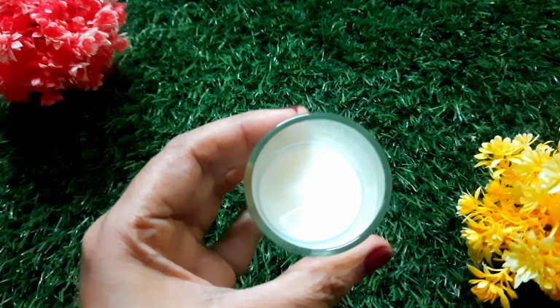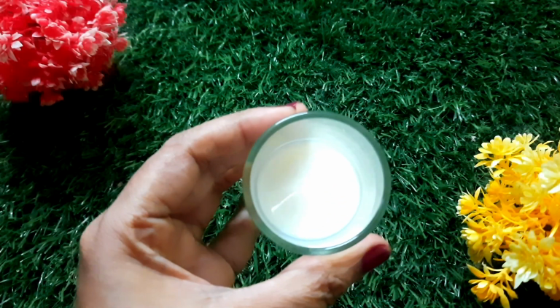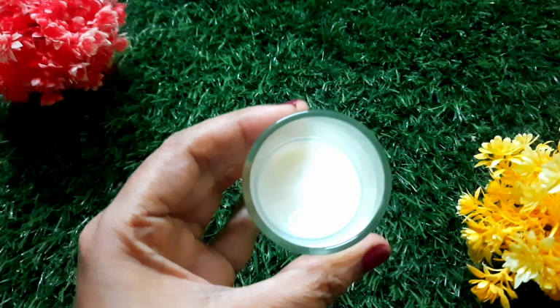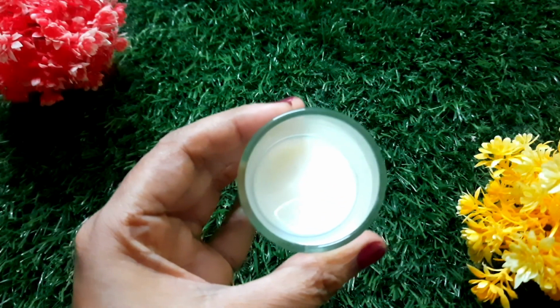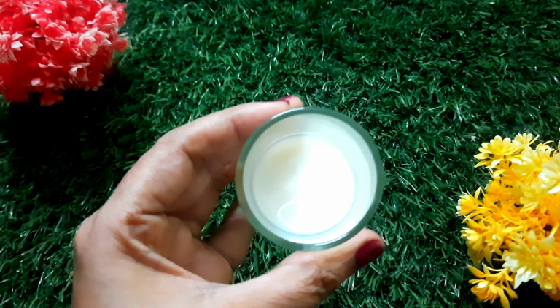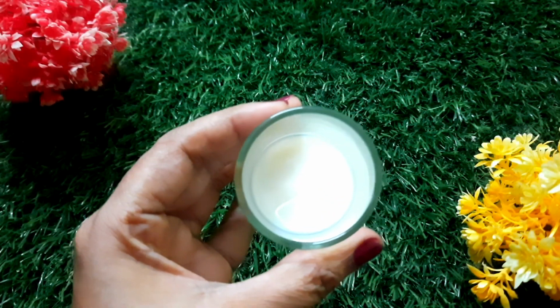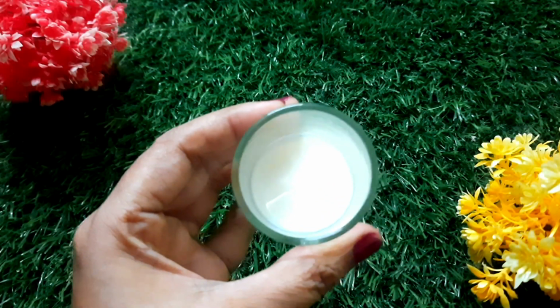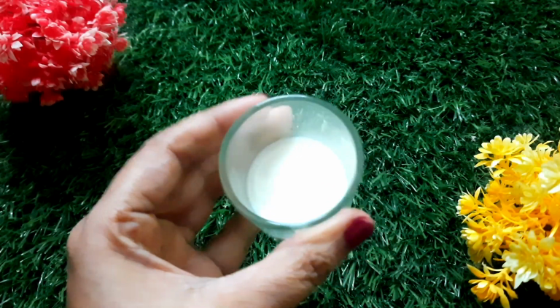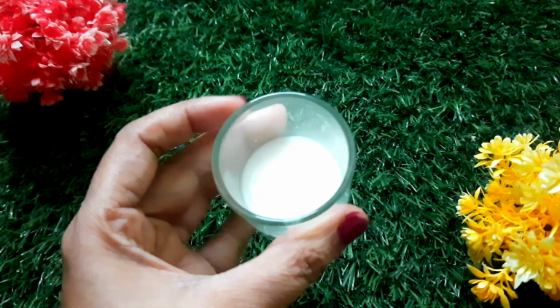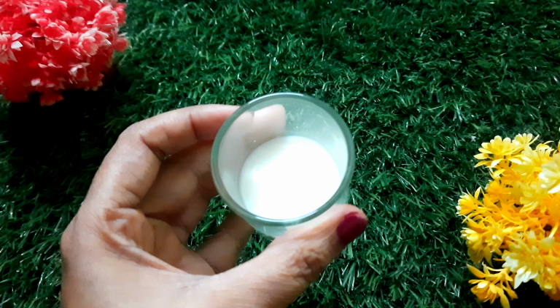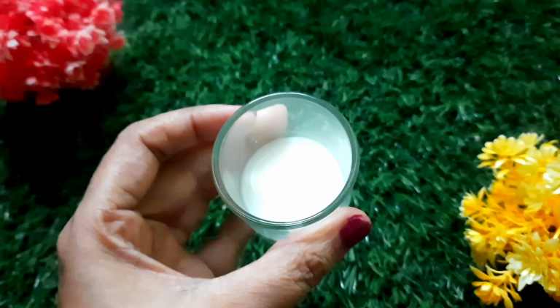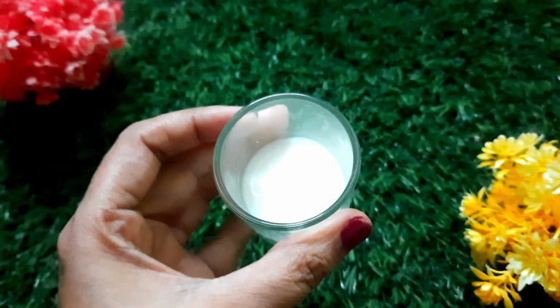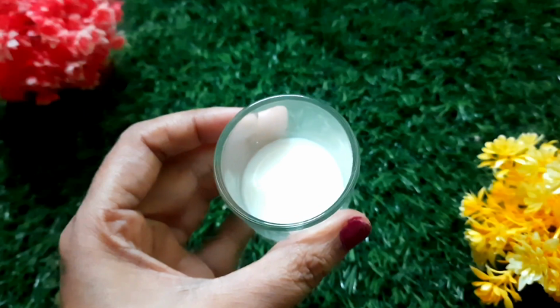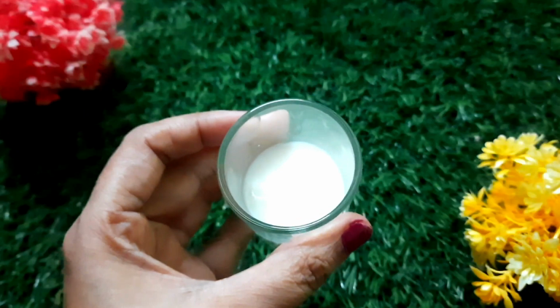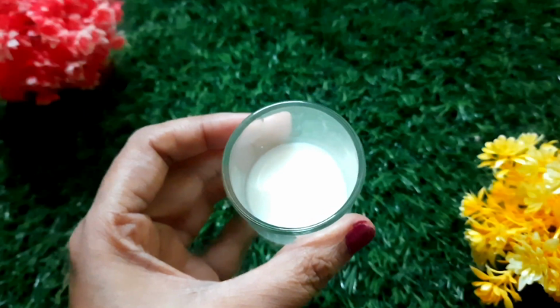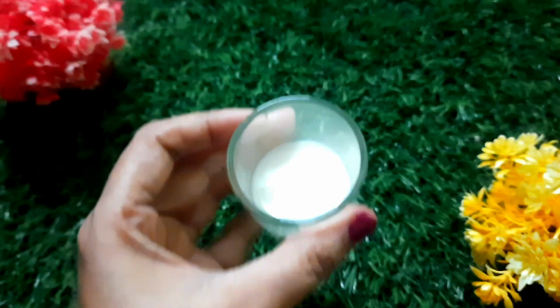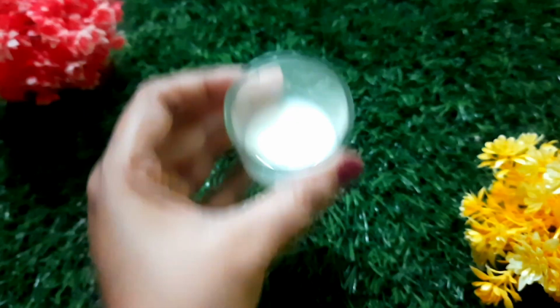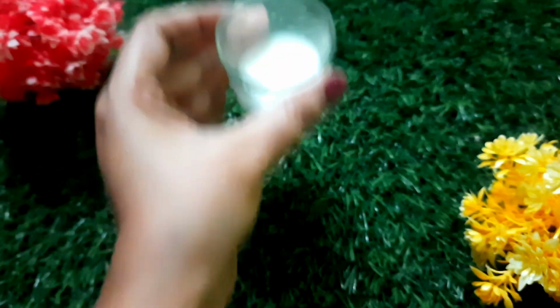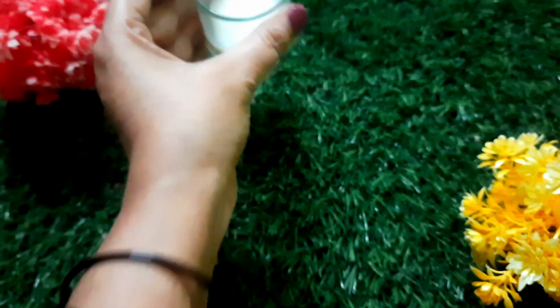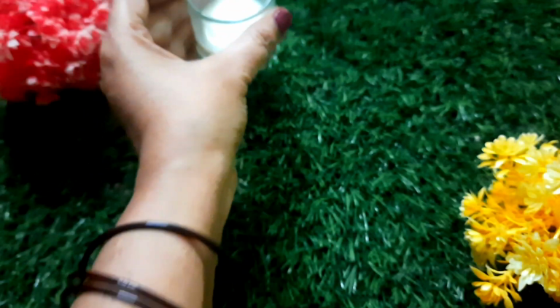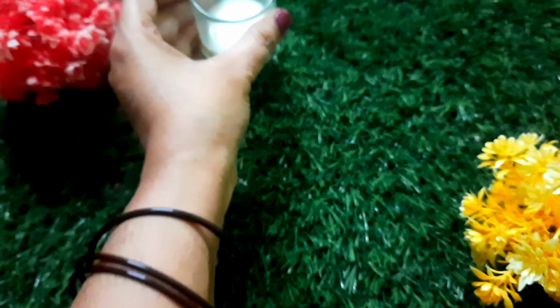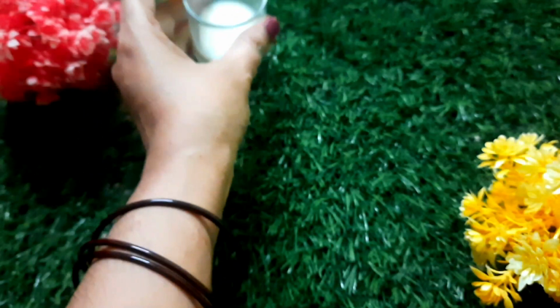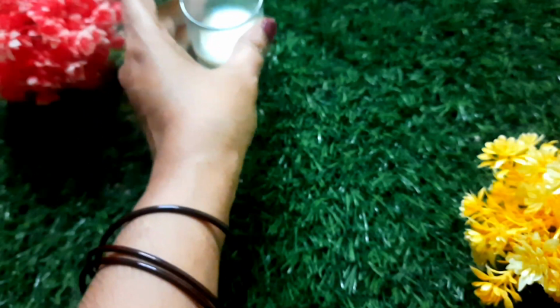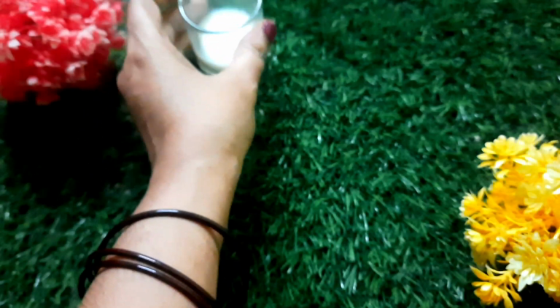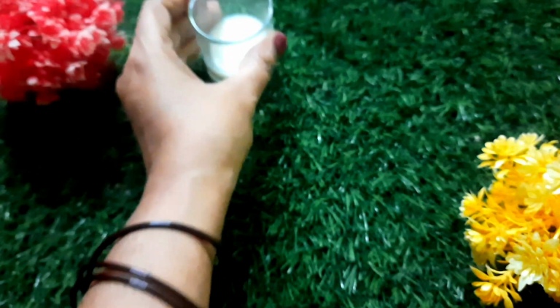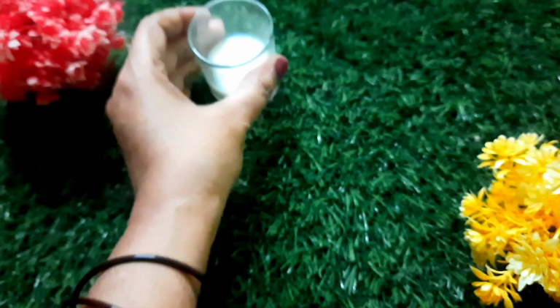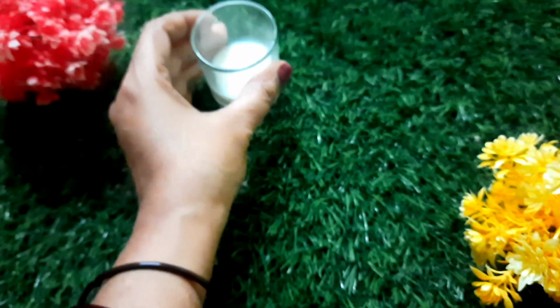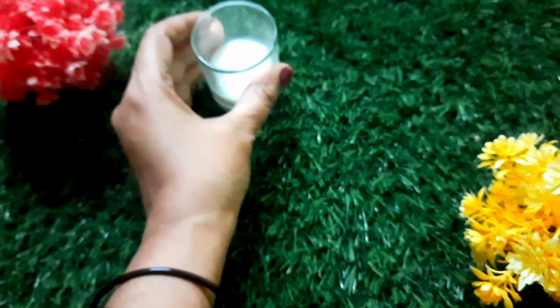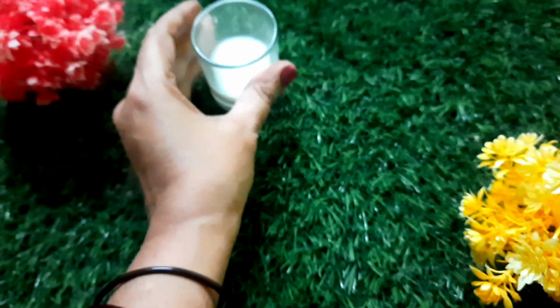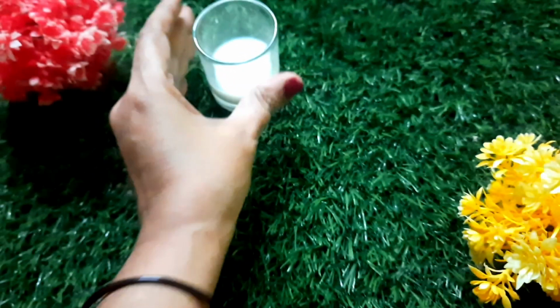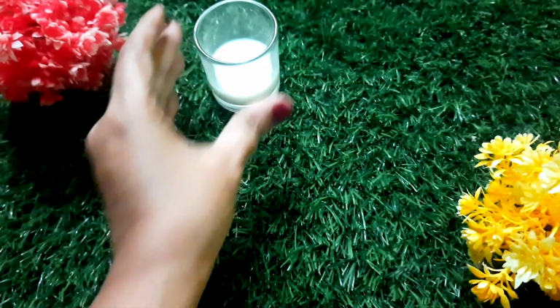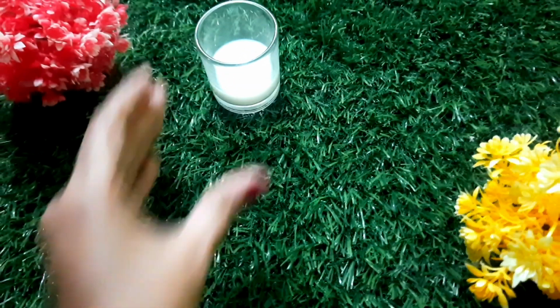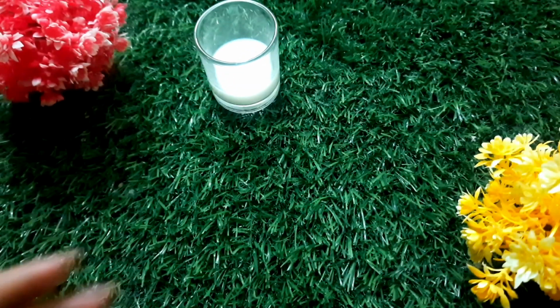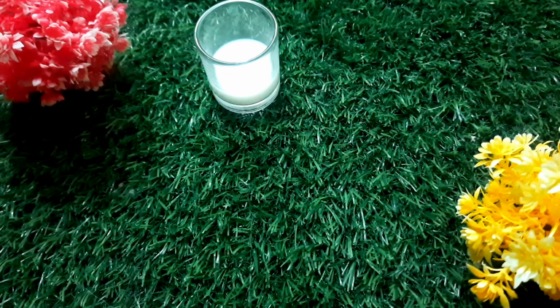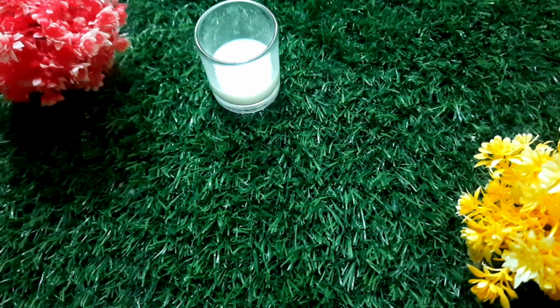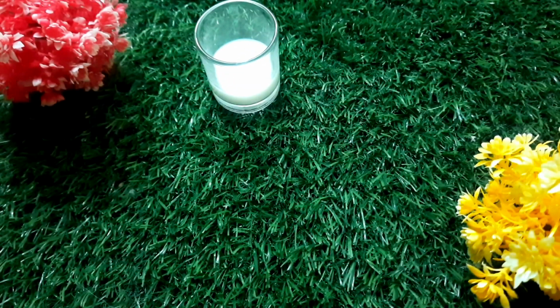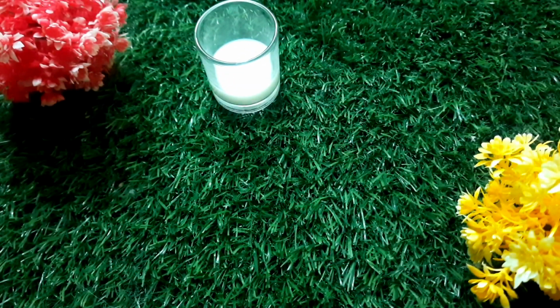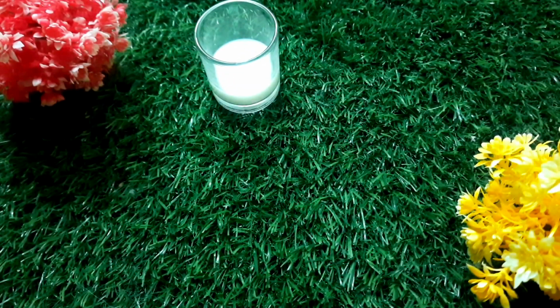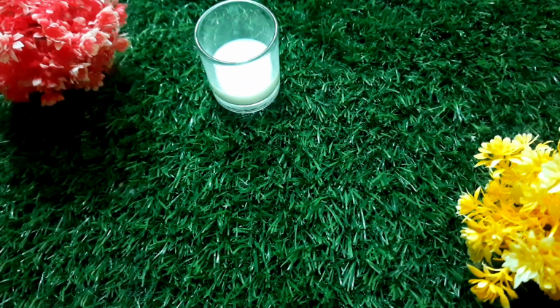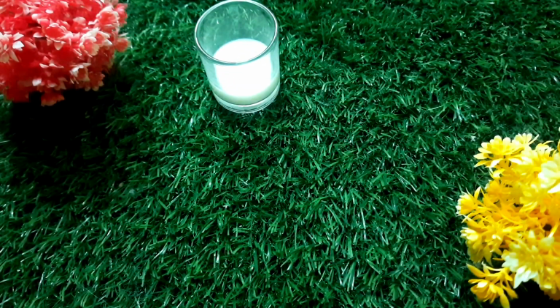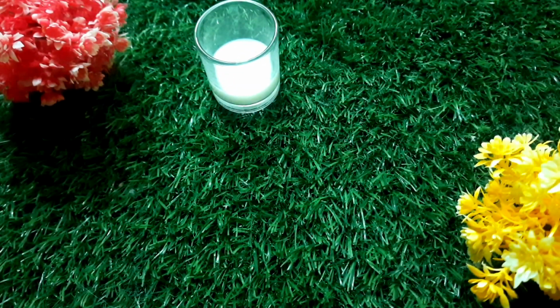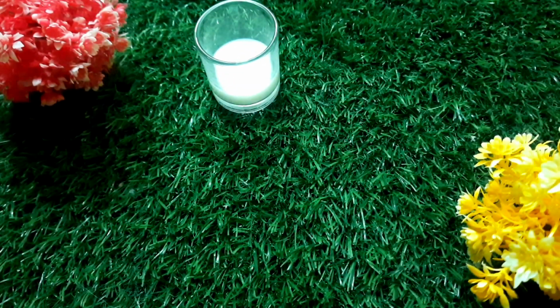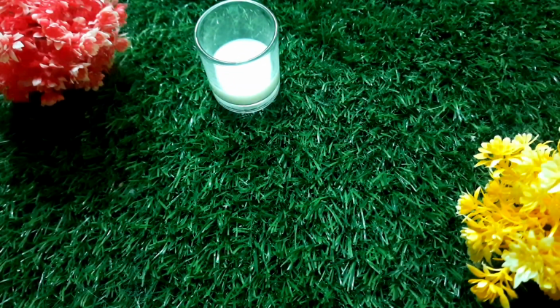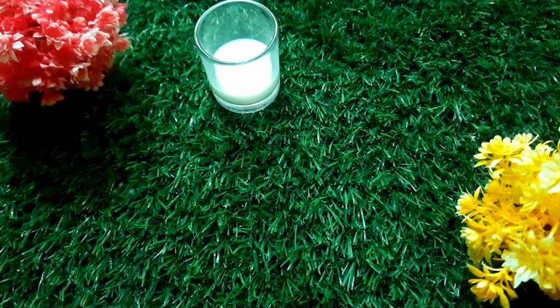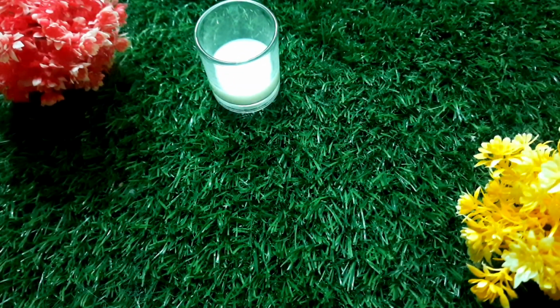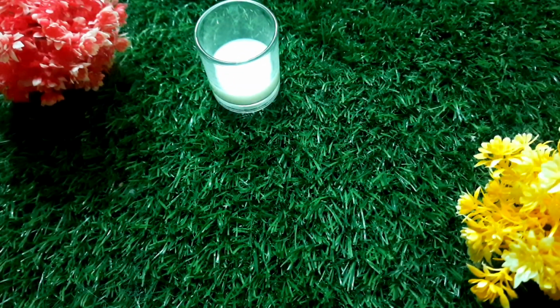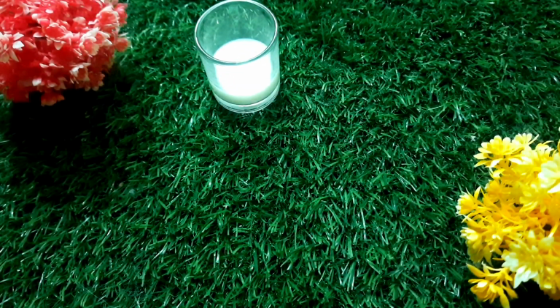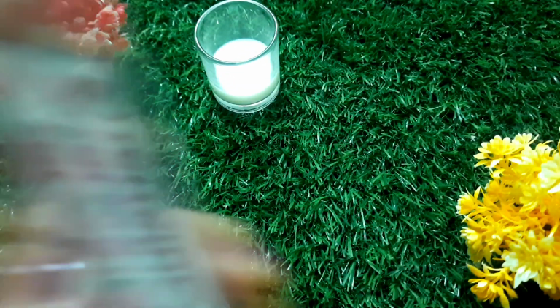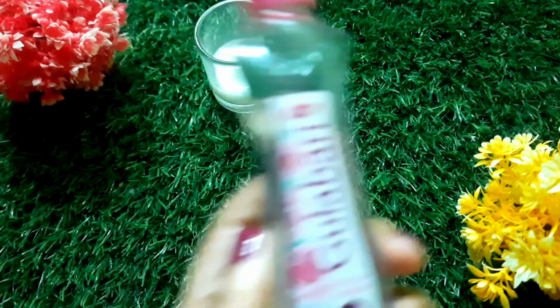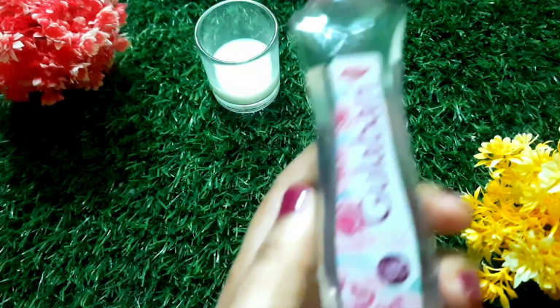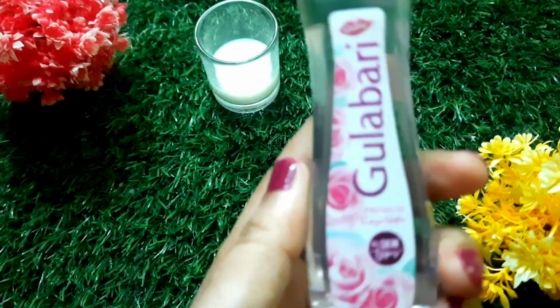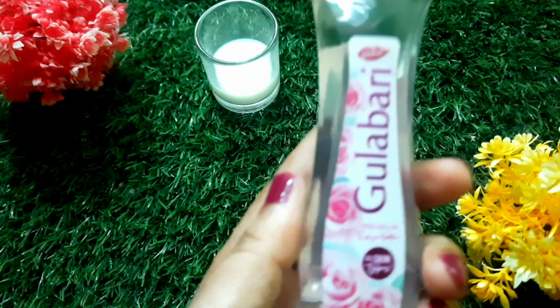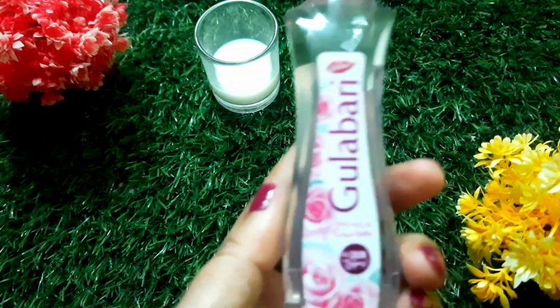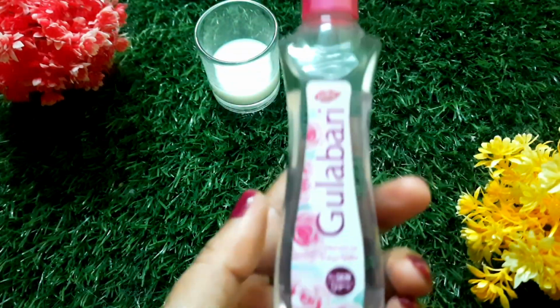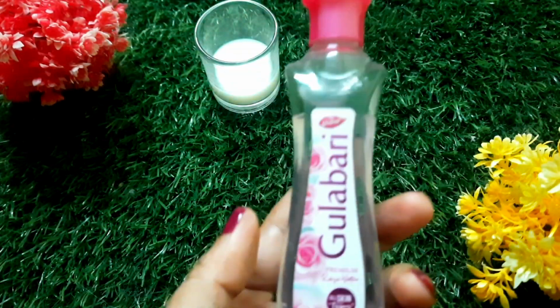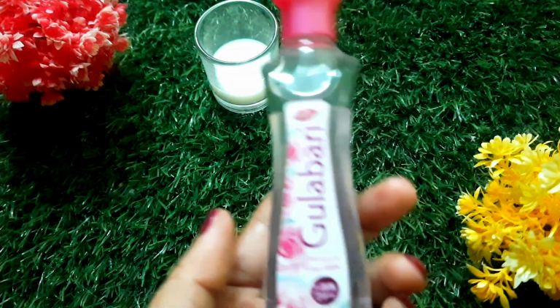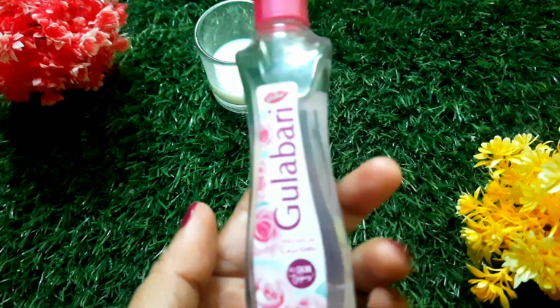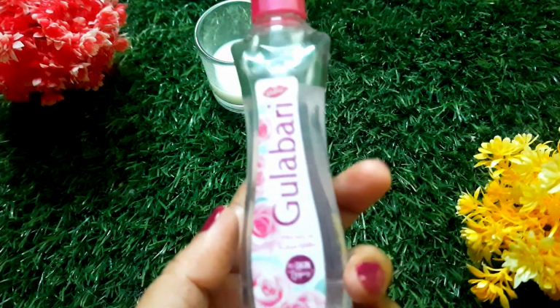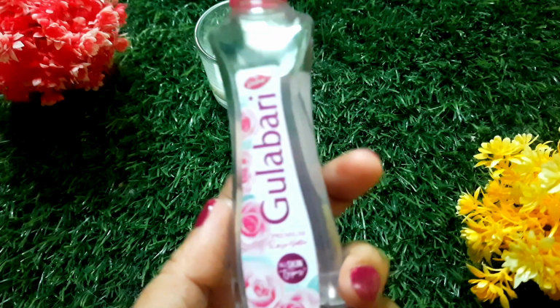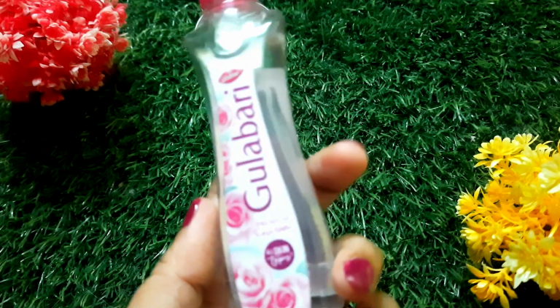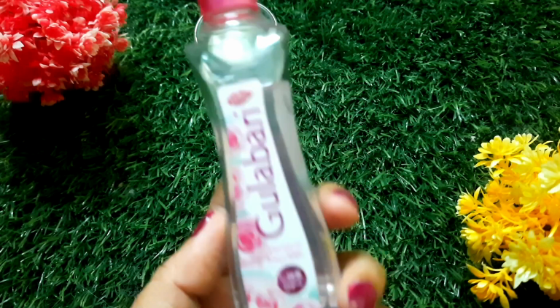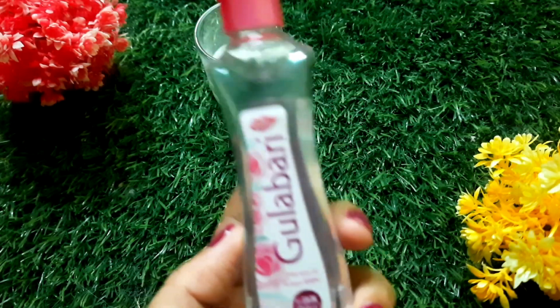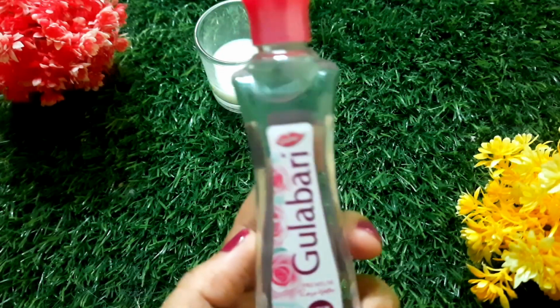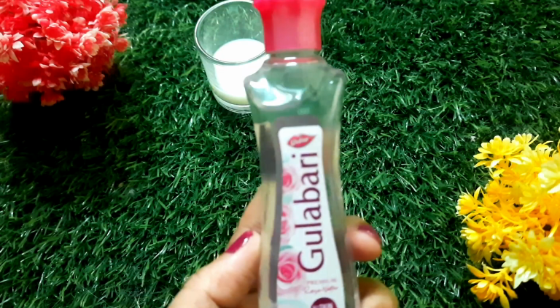We will use this home remedy. First, we will use milk. Then, we will use rose water.